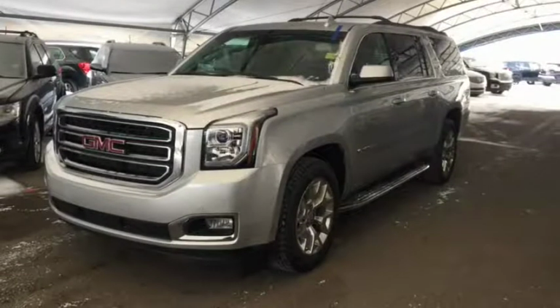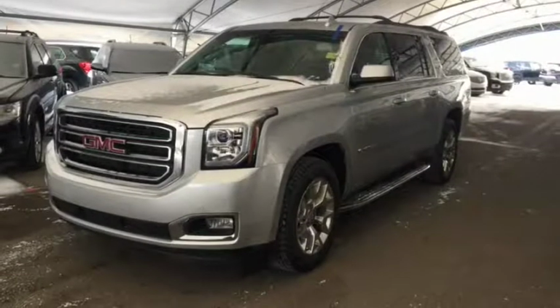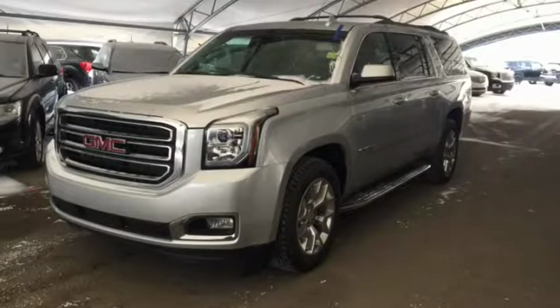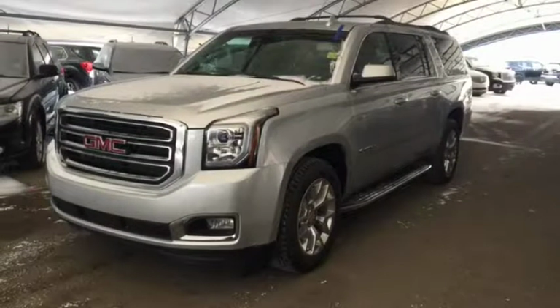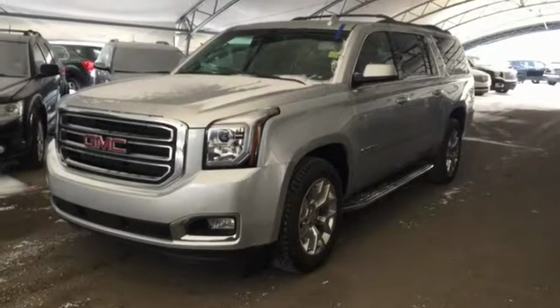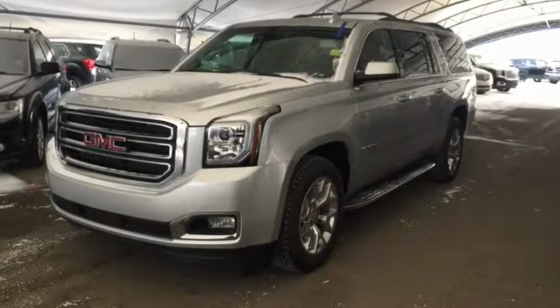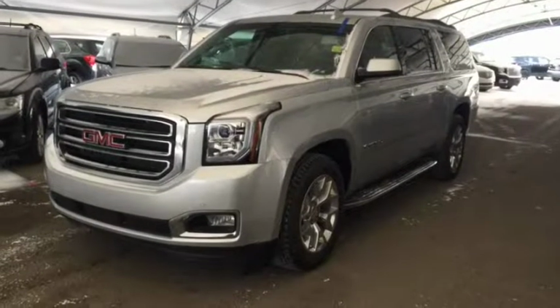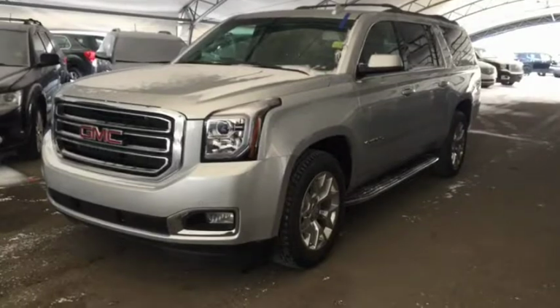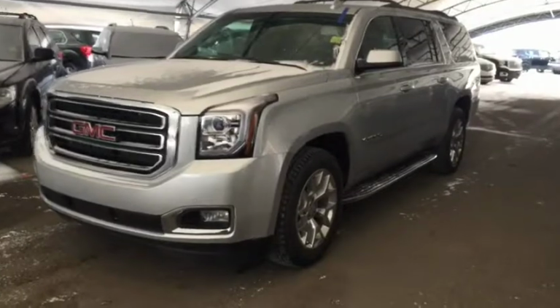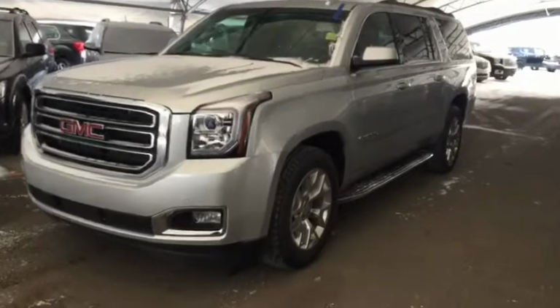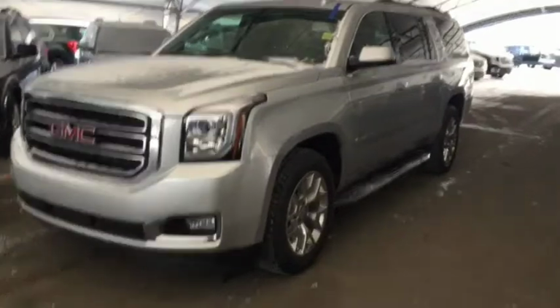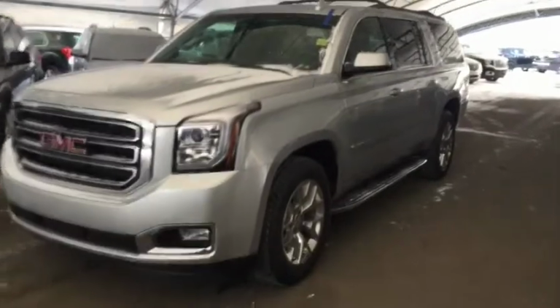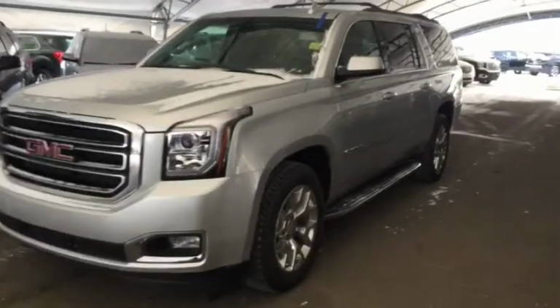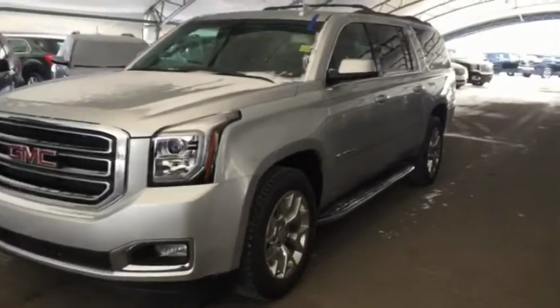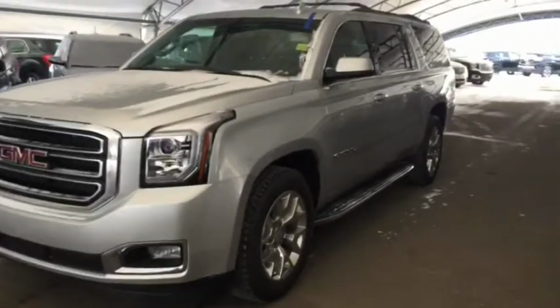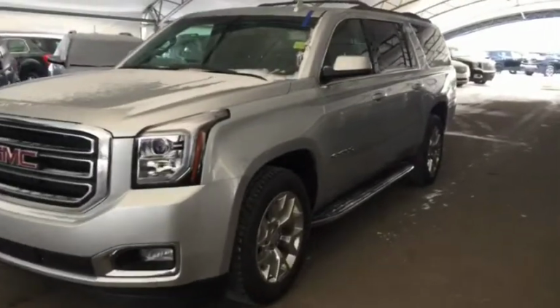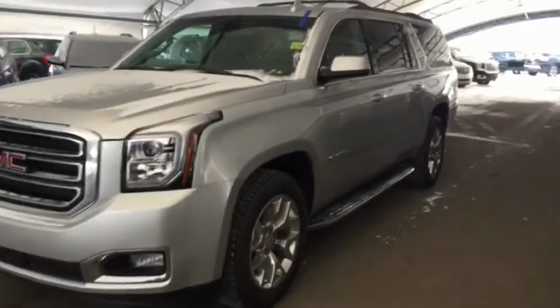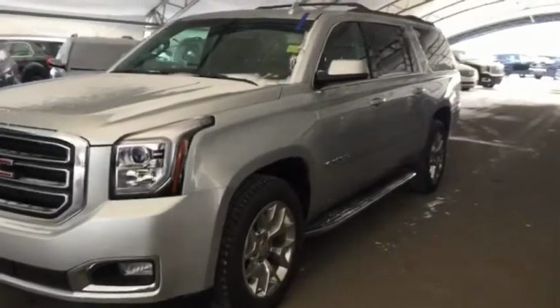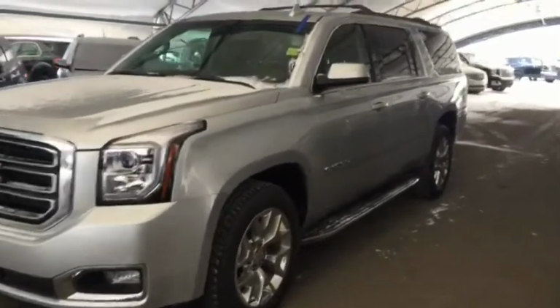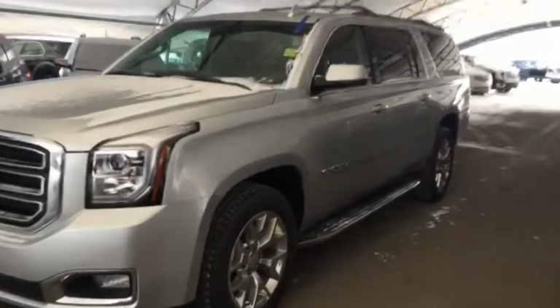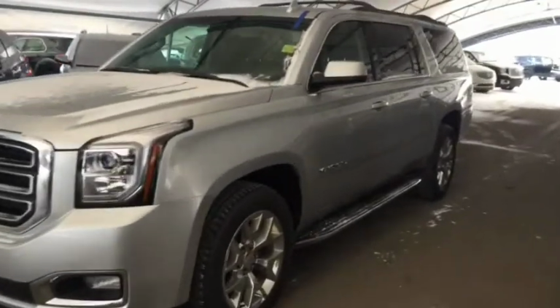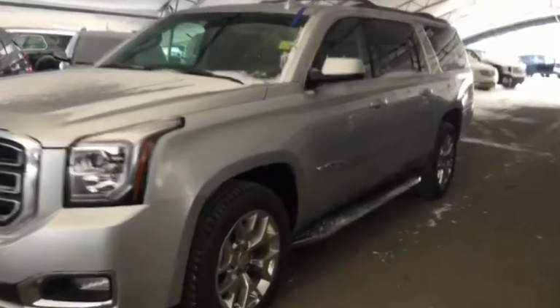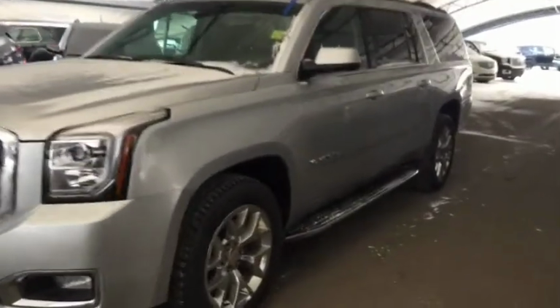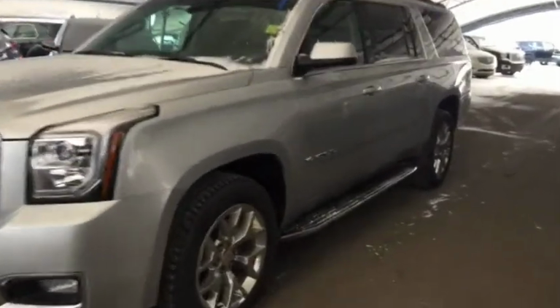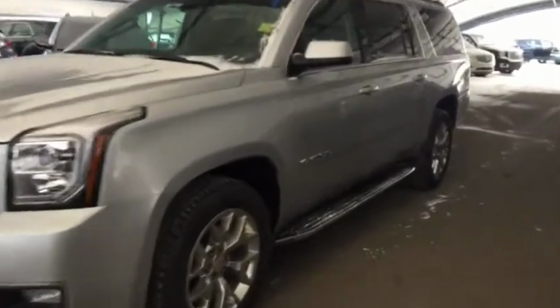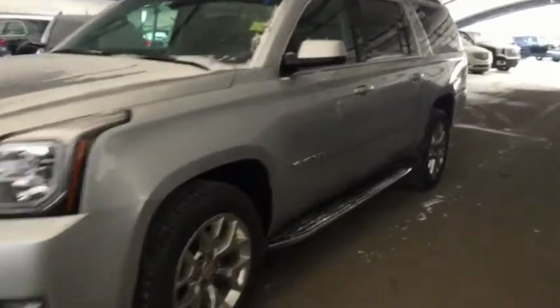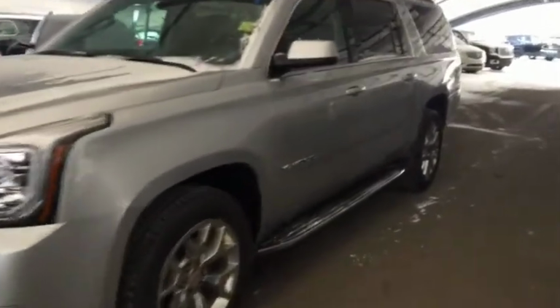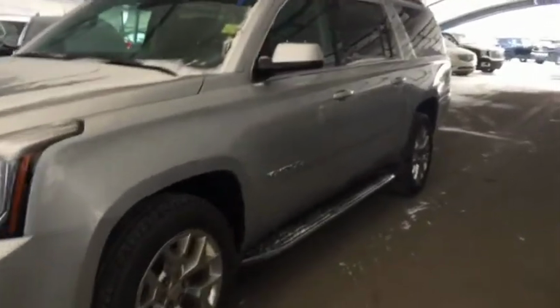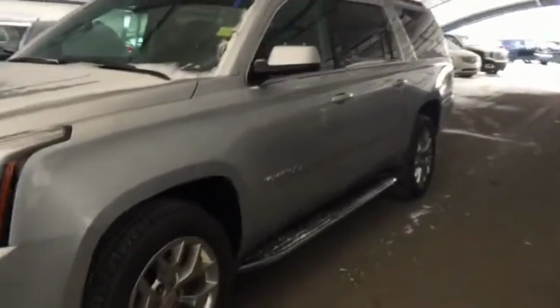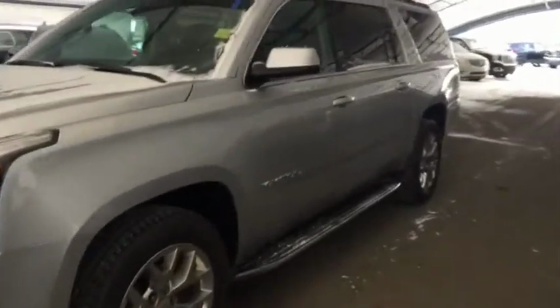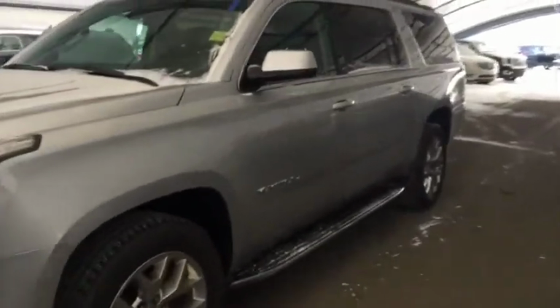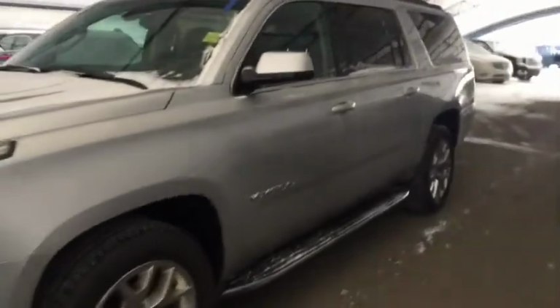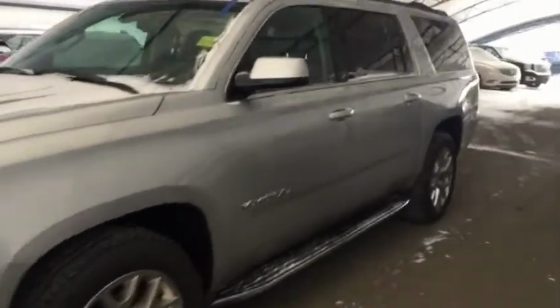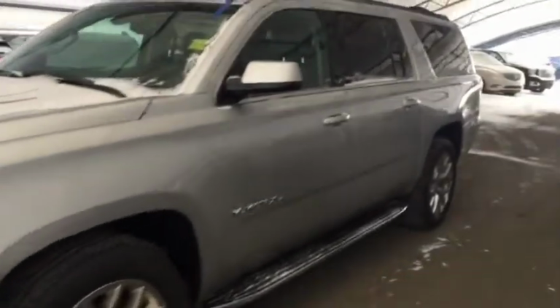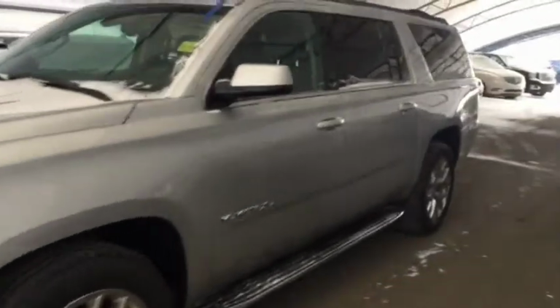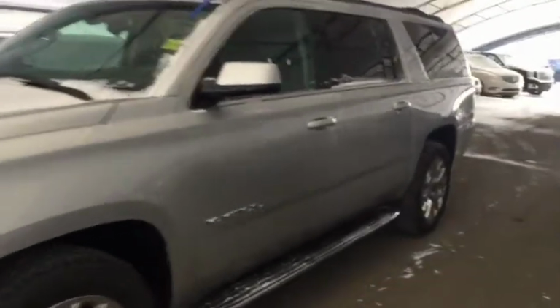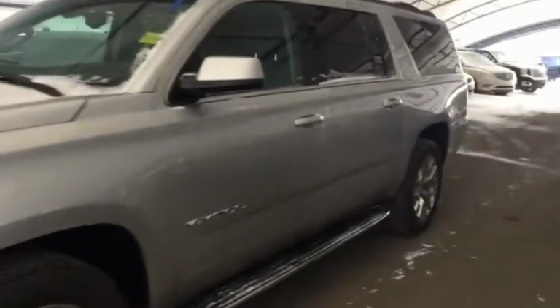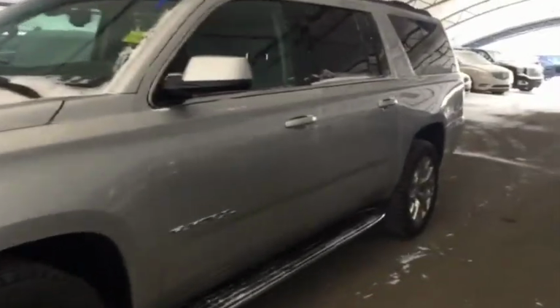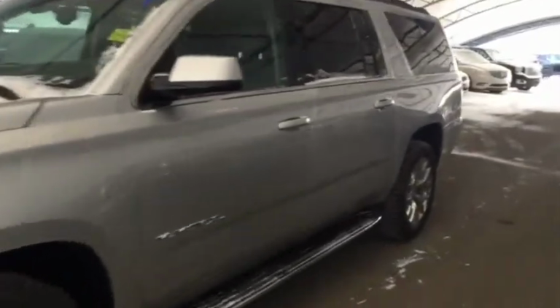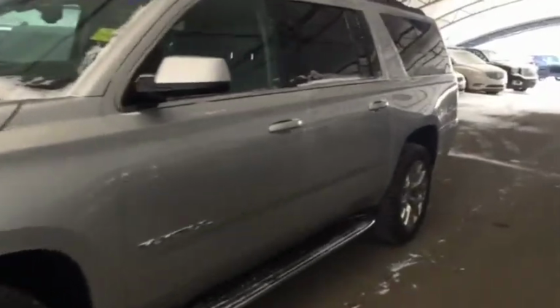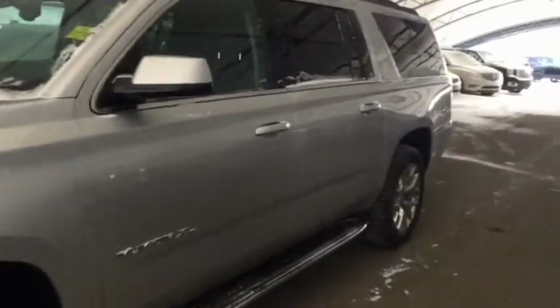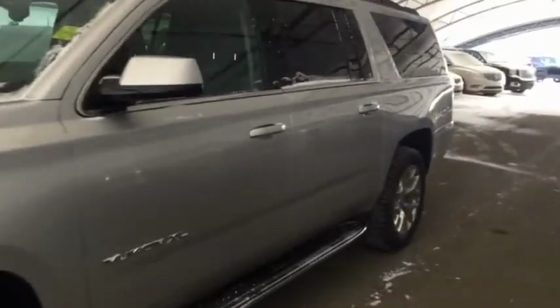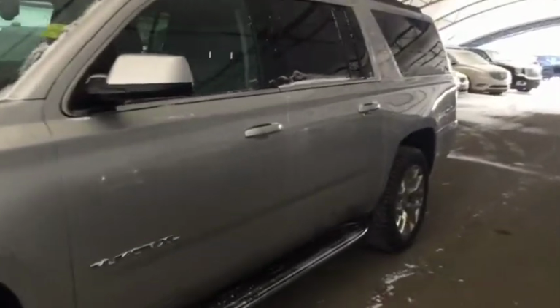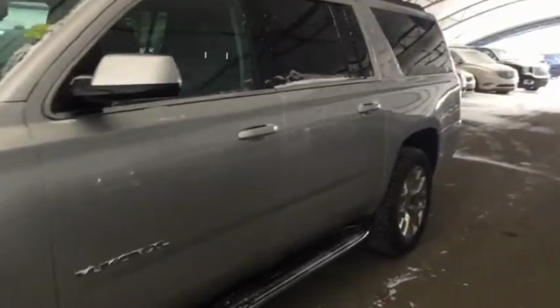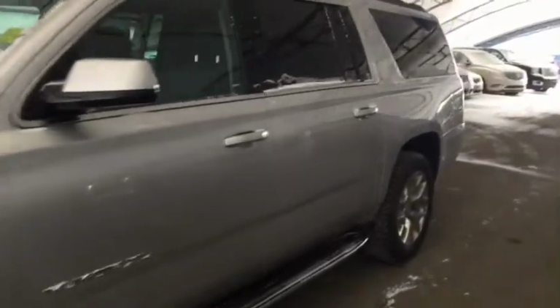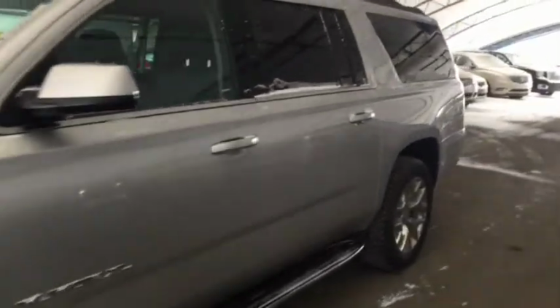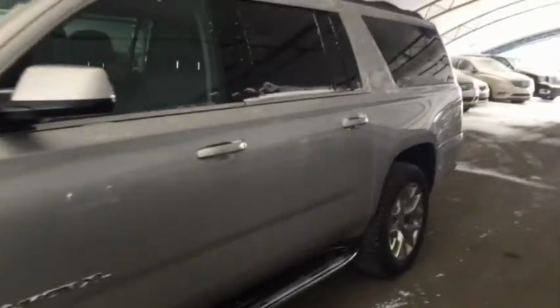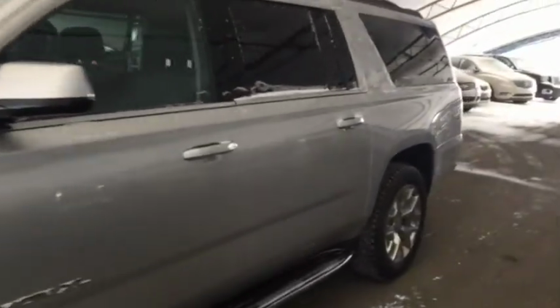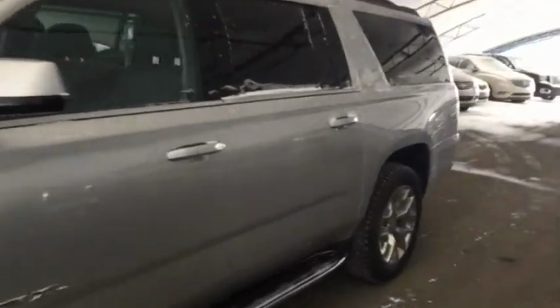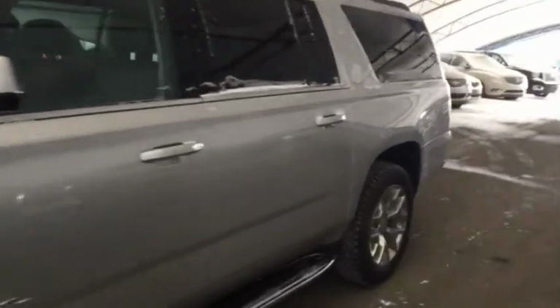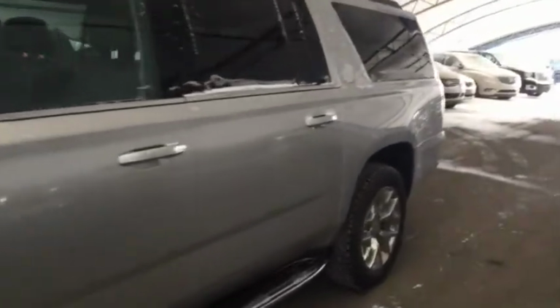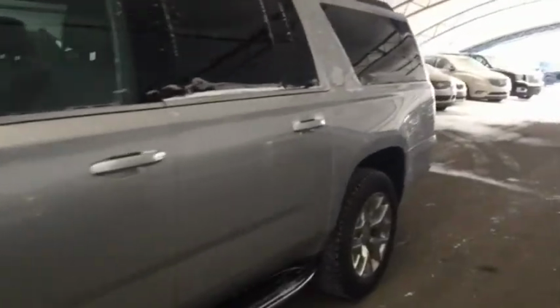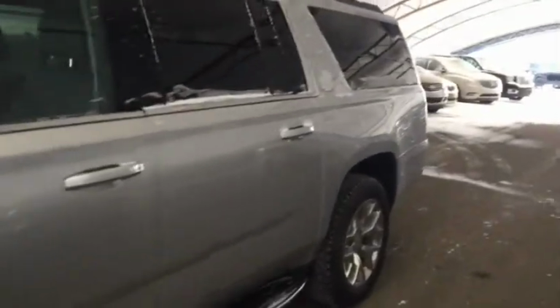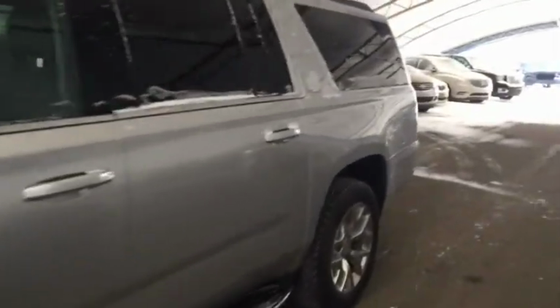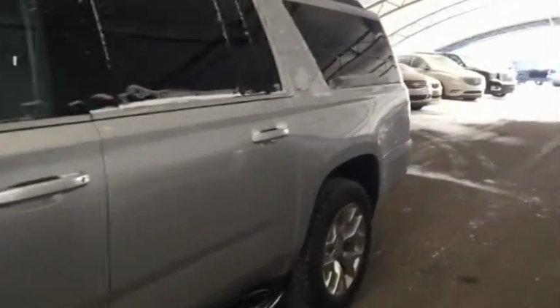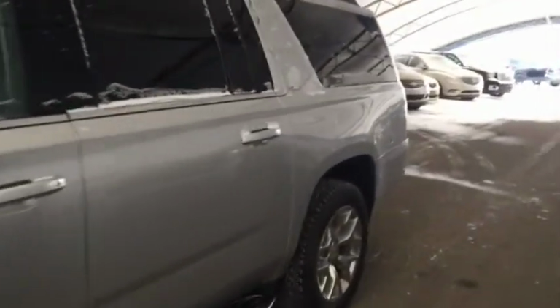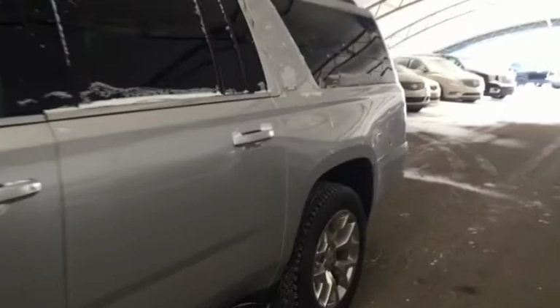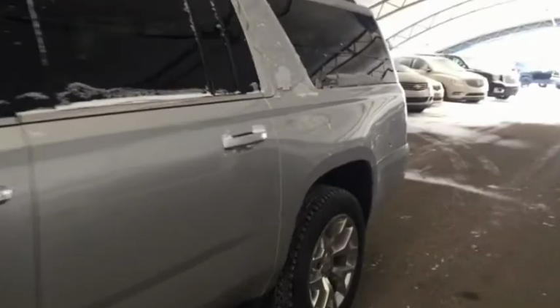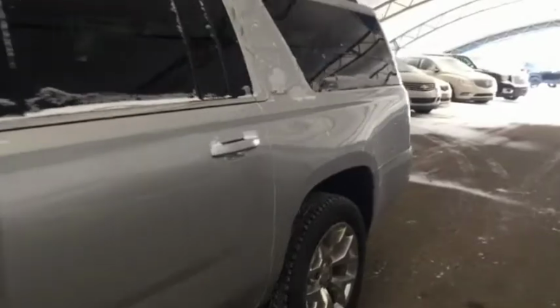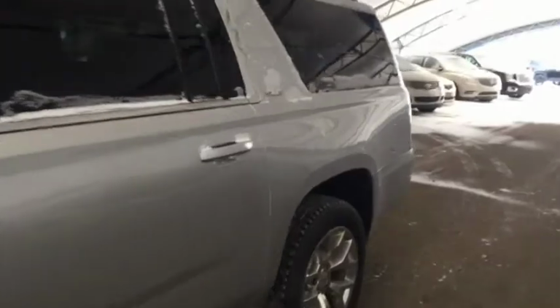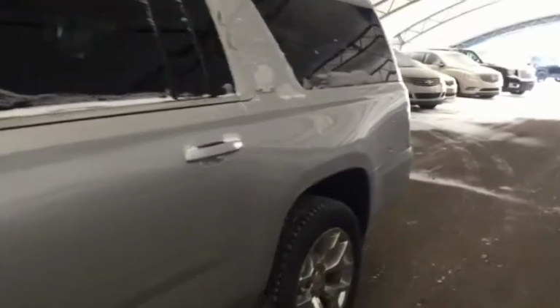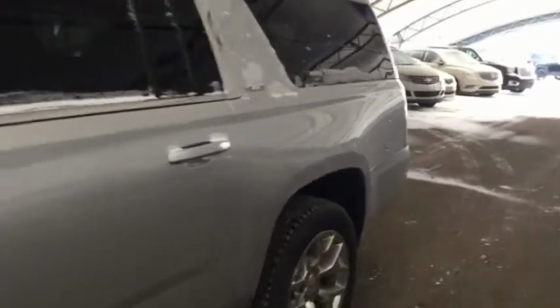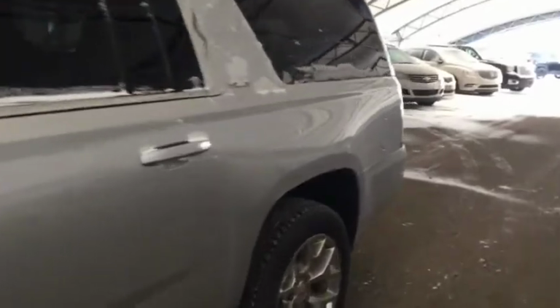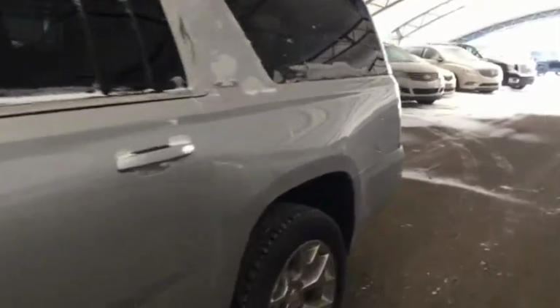Welcome to Davis Chevrolet. This is a pre-owned 2017 GMC Yukon XL in the color silver.